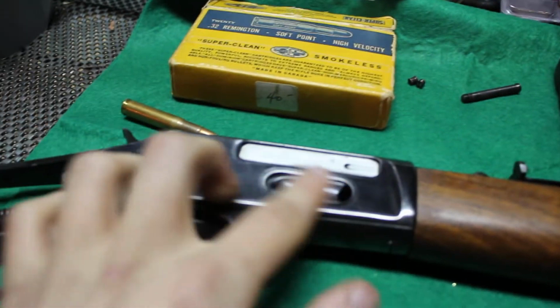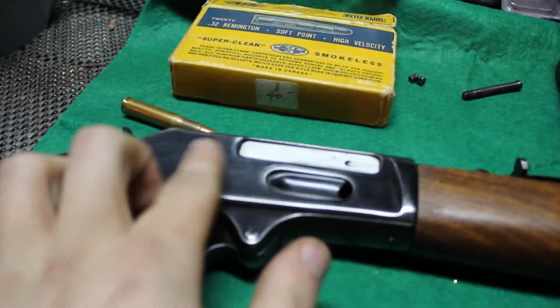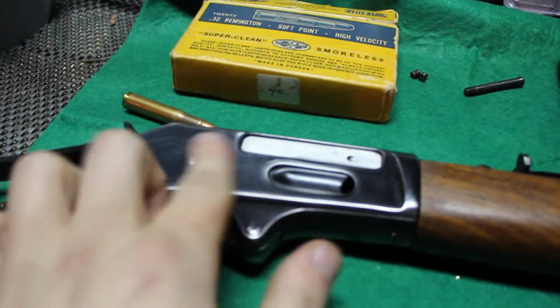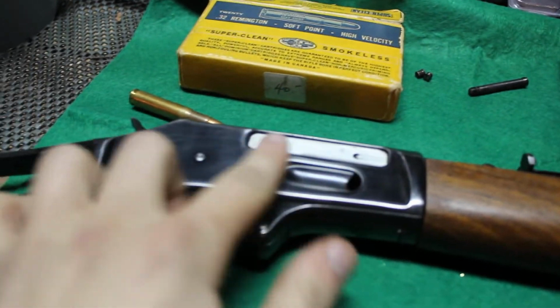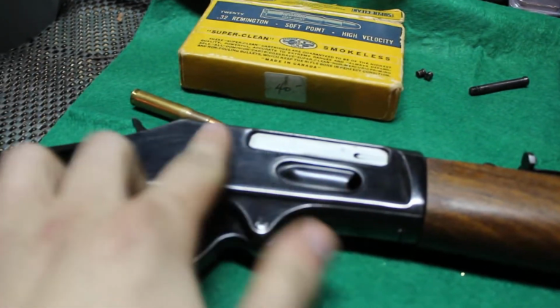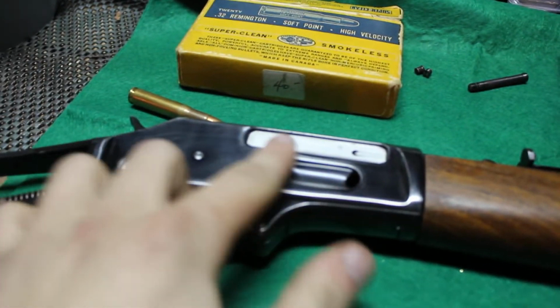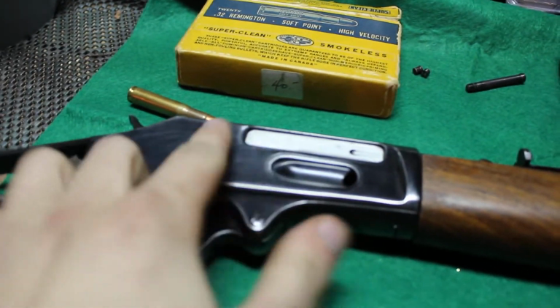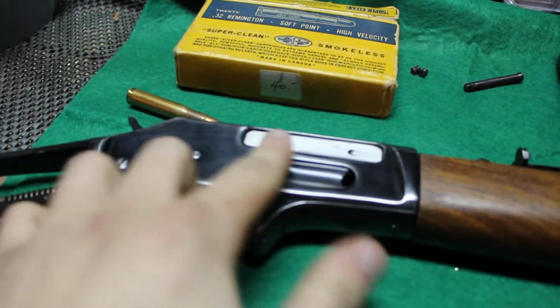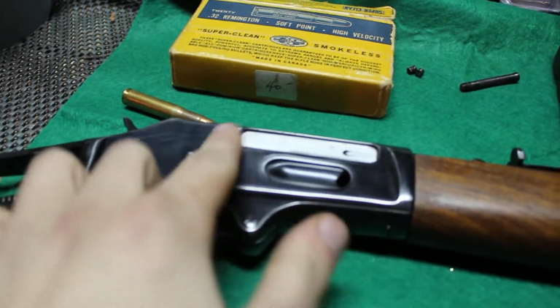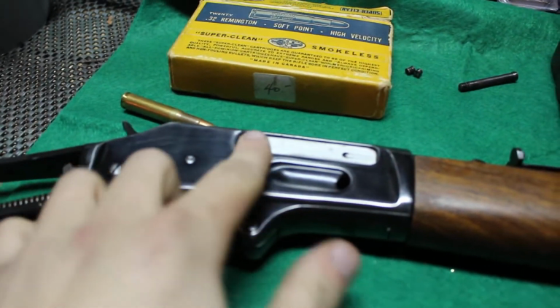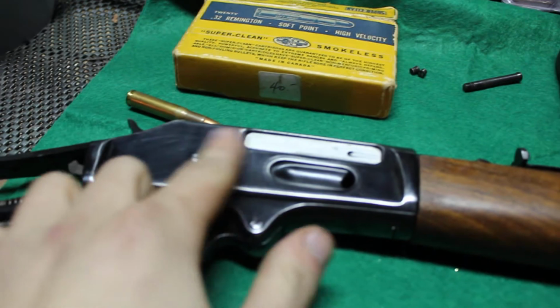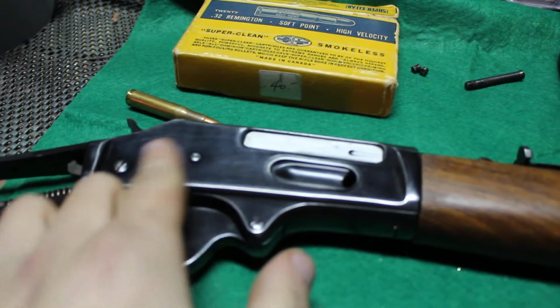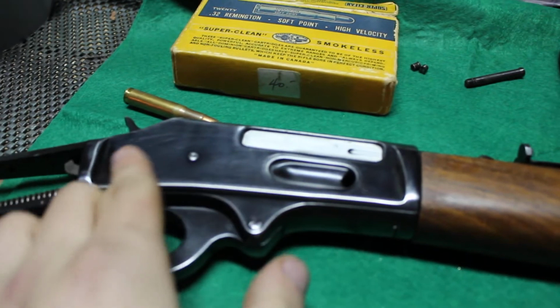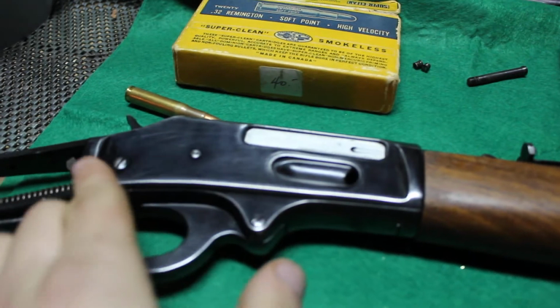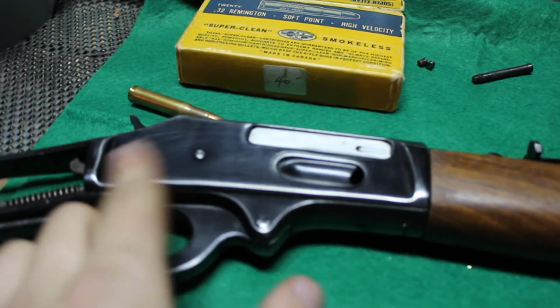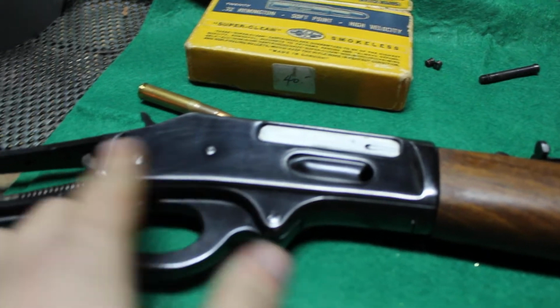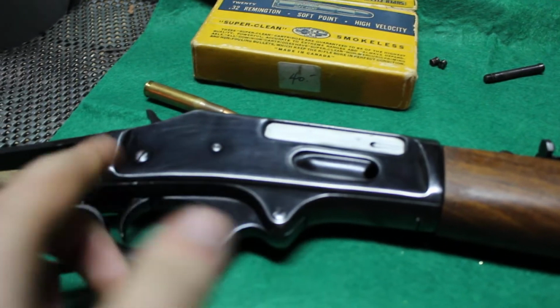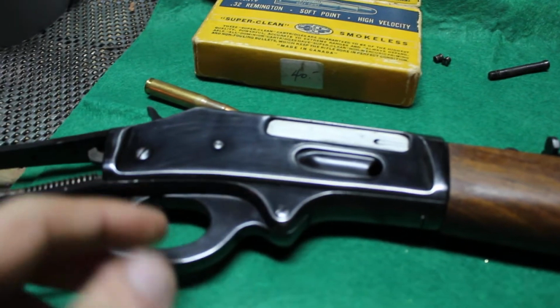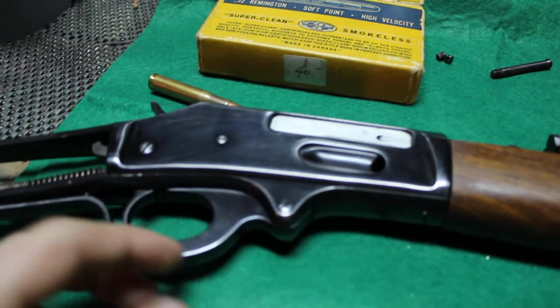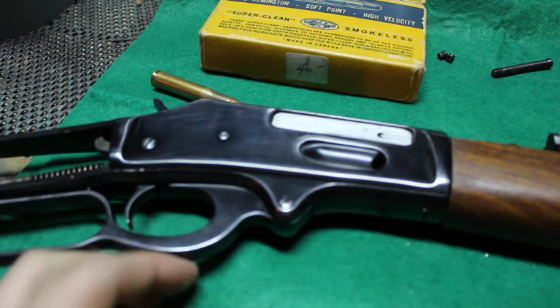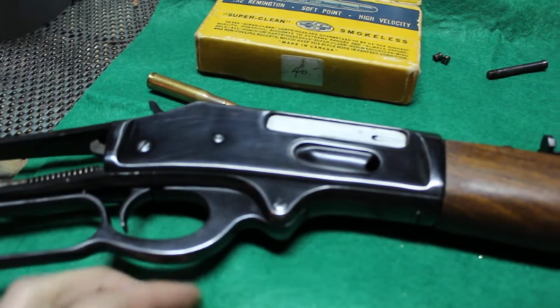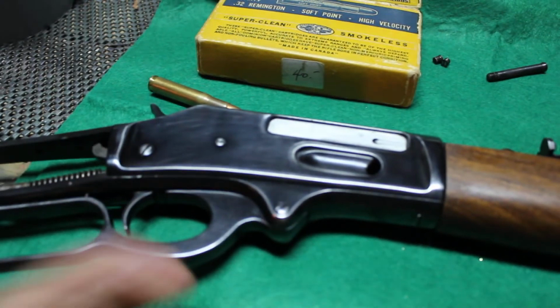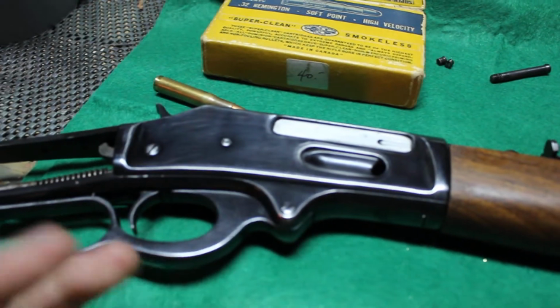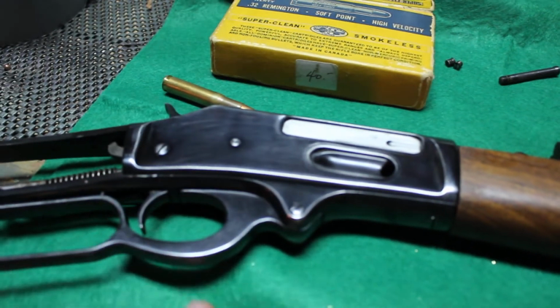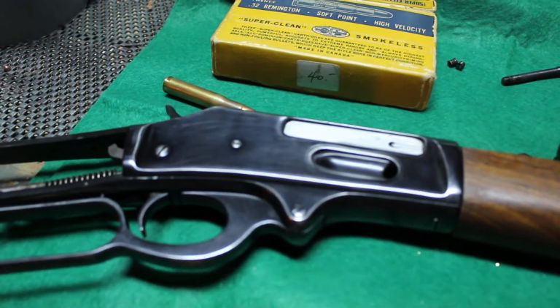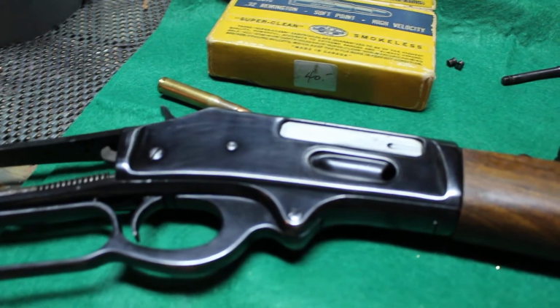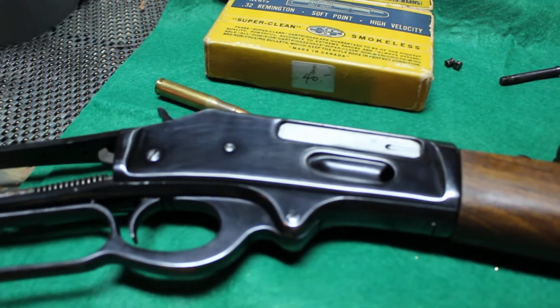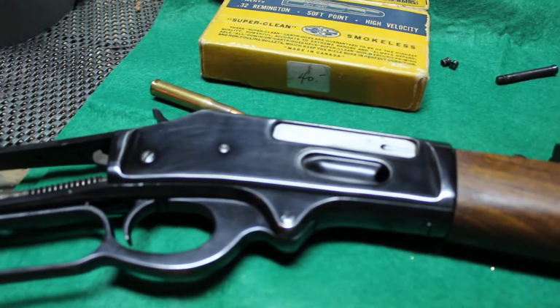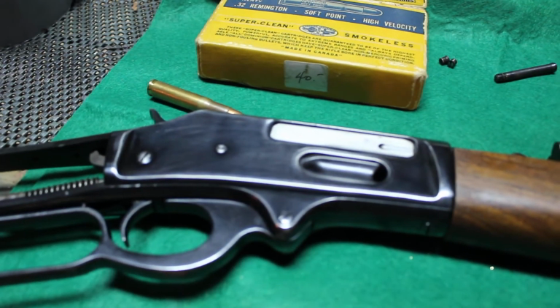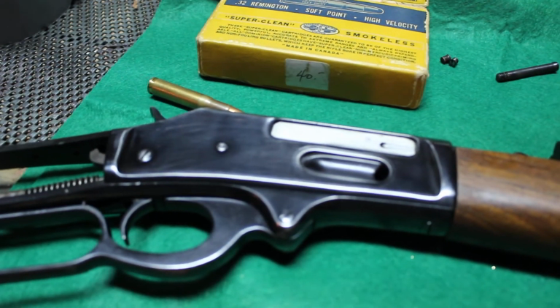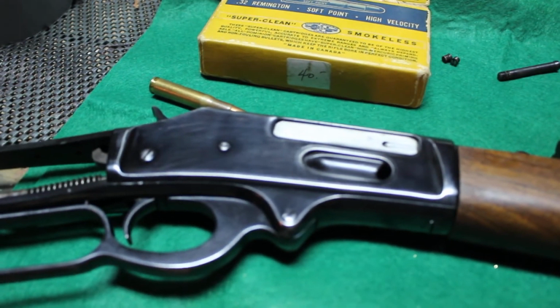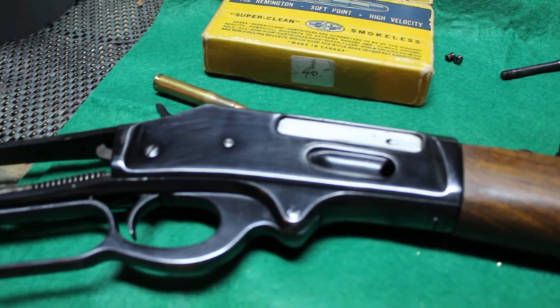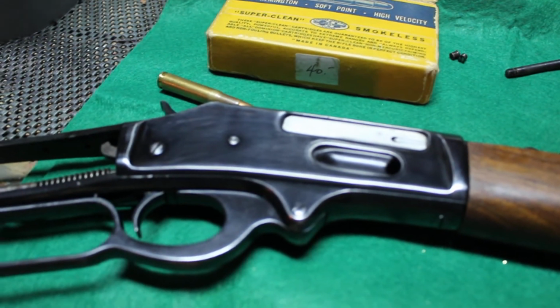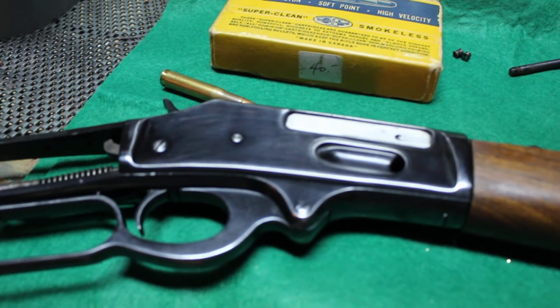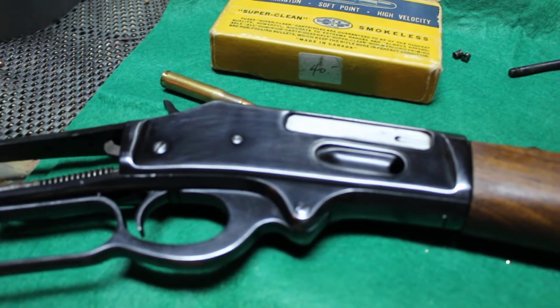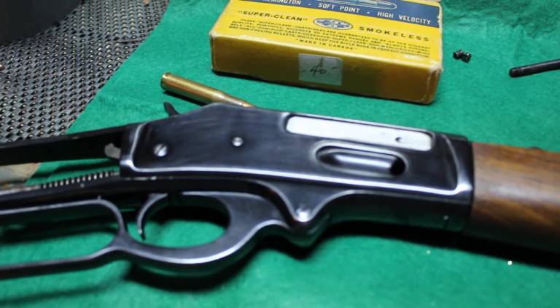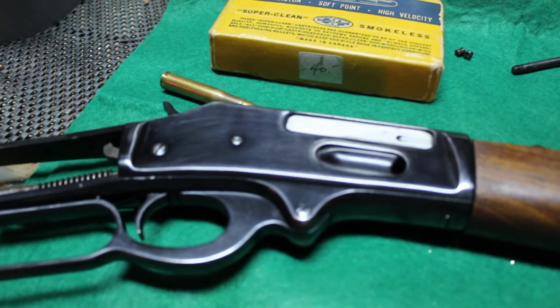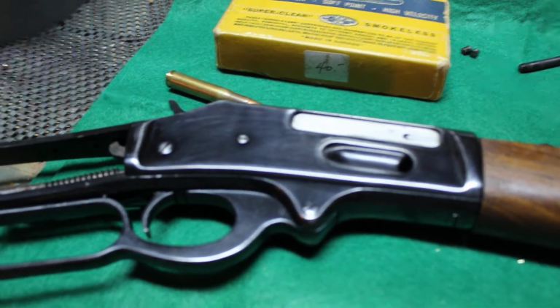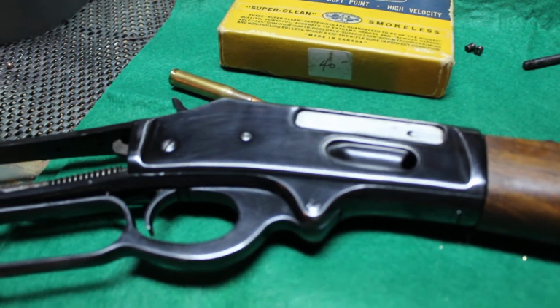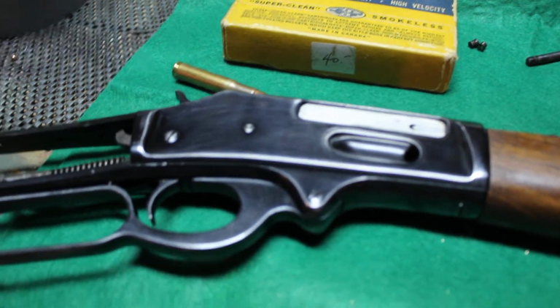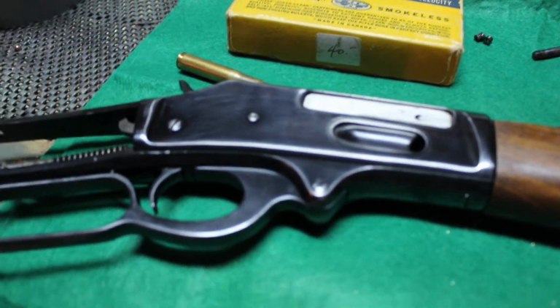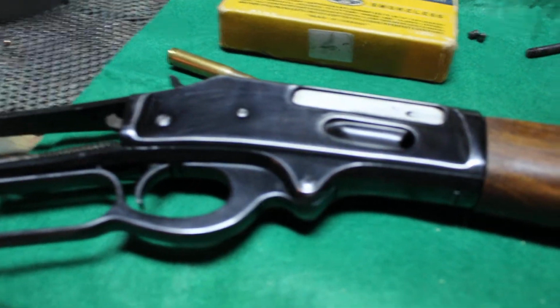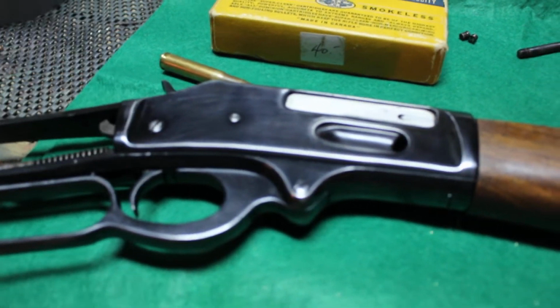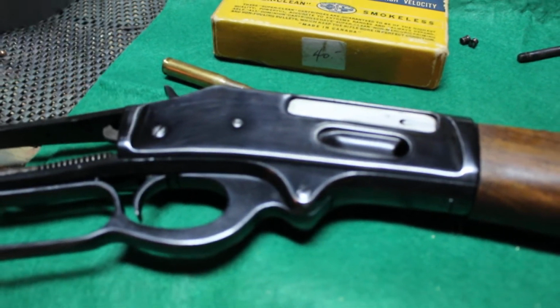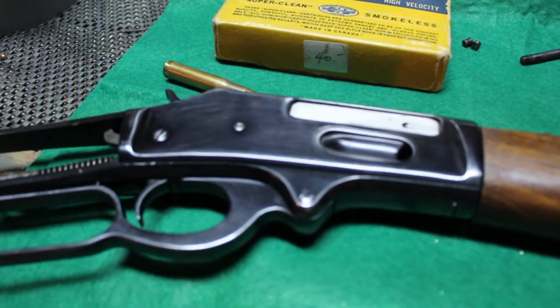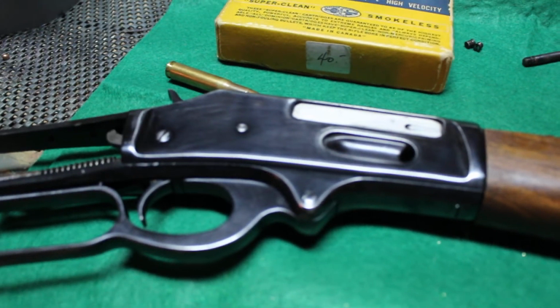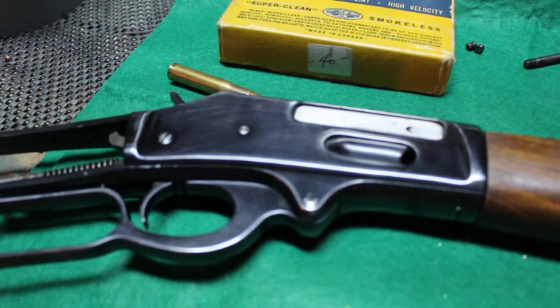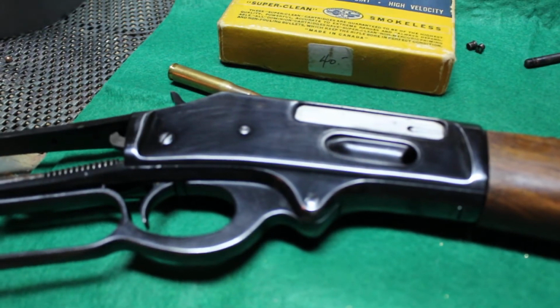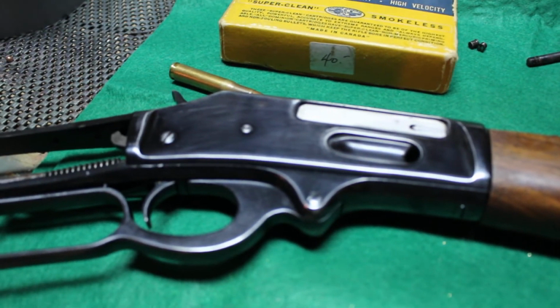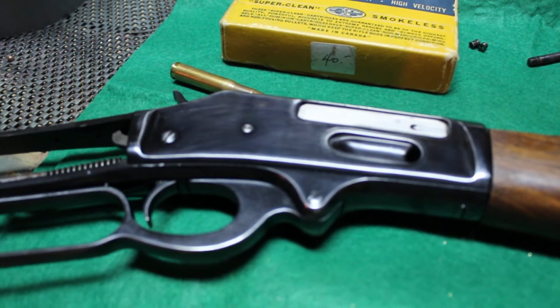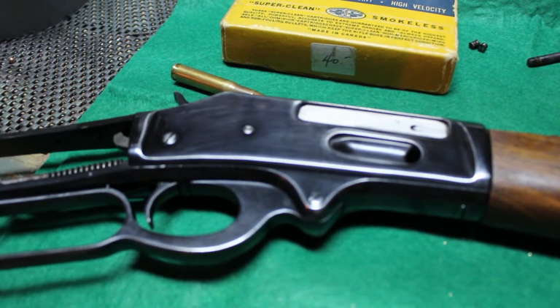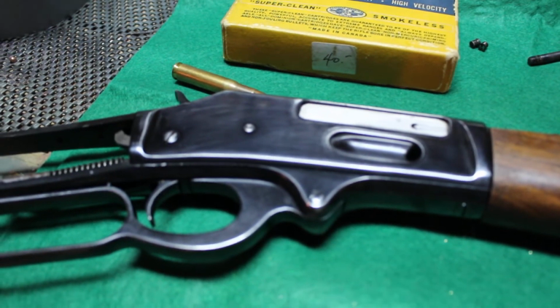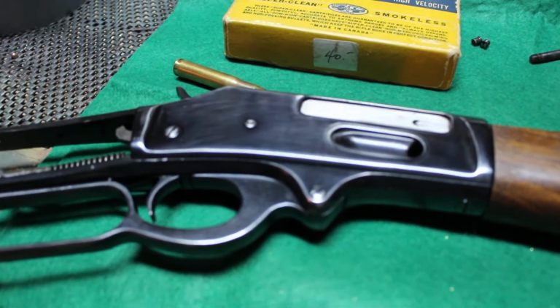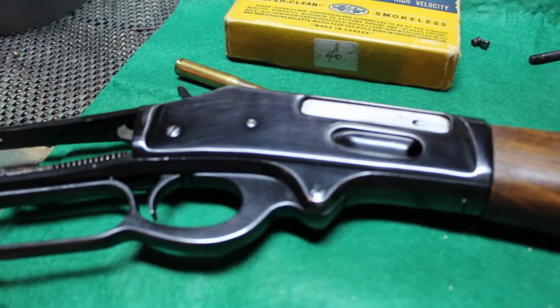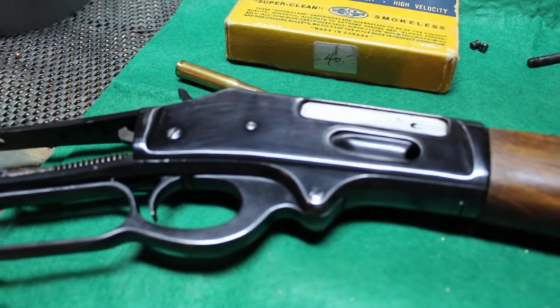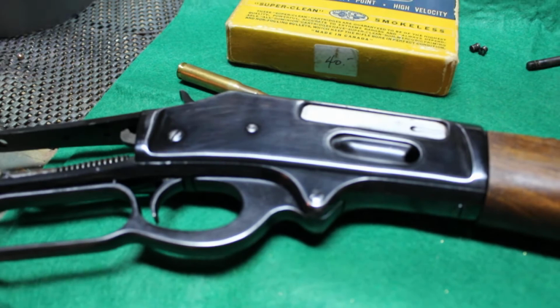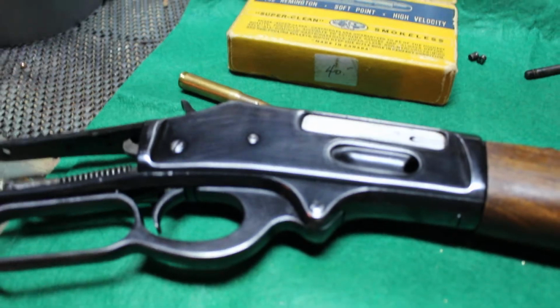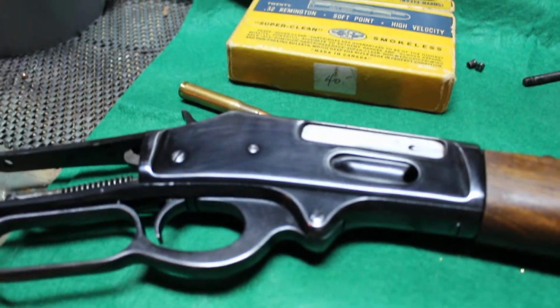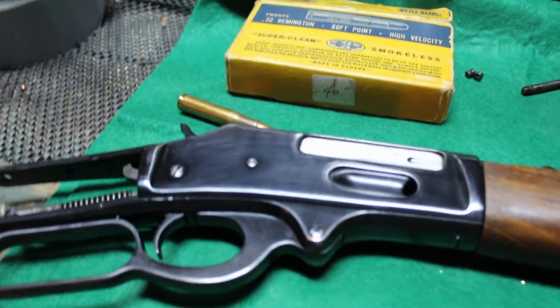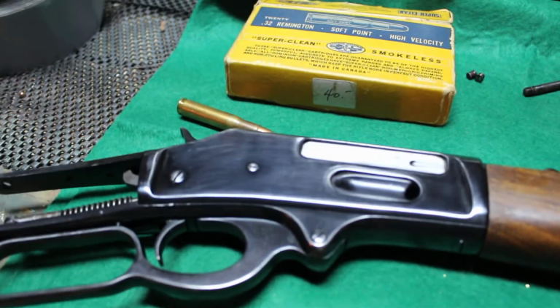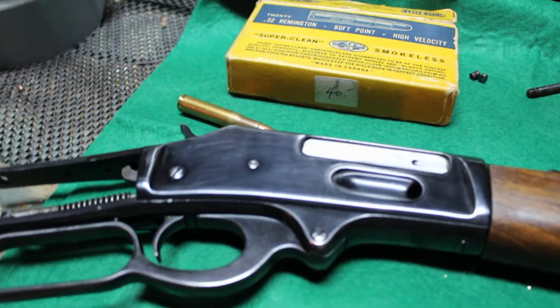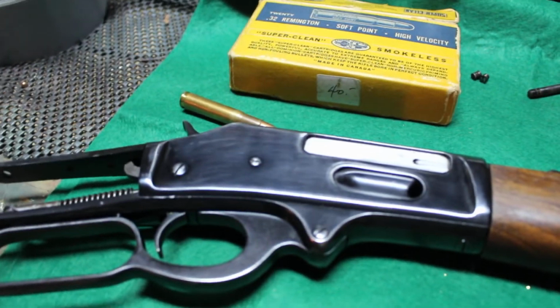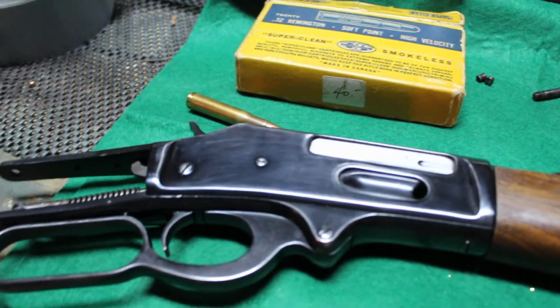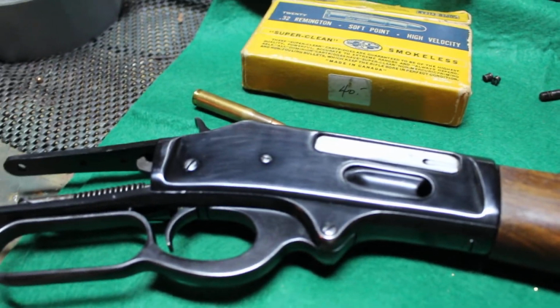The bolt on the back is just a split bolt, unlike Marlins or Winchesters which use one solid piece.